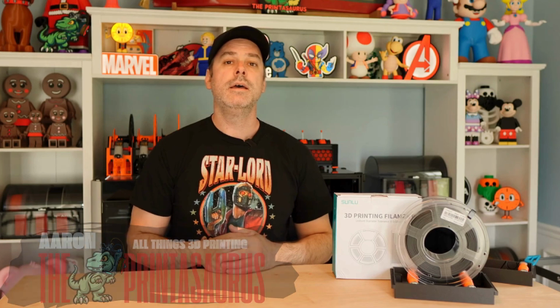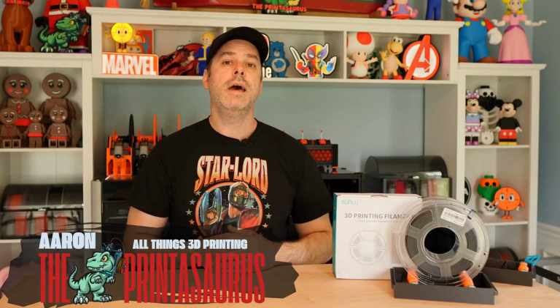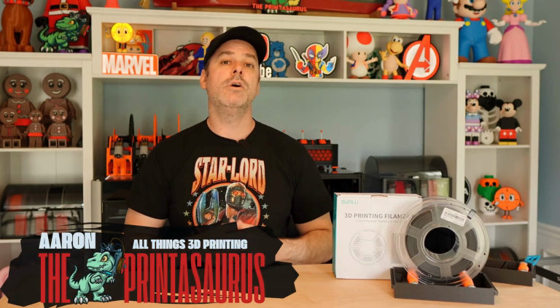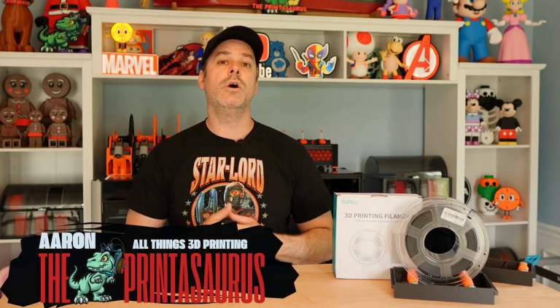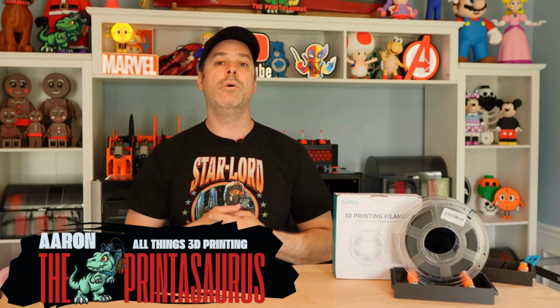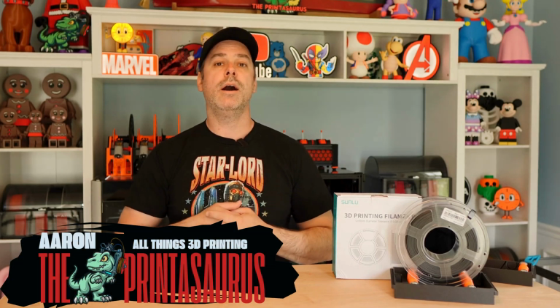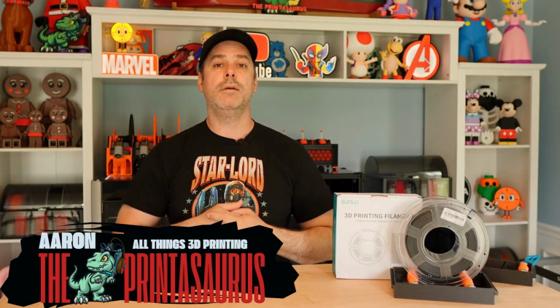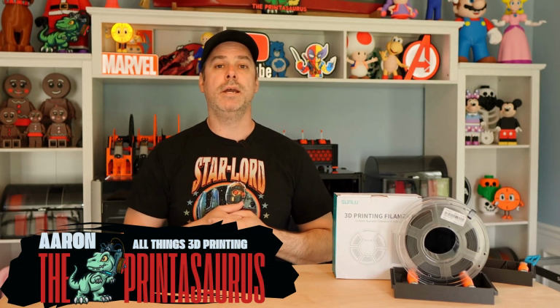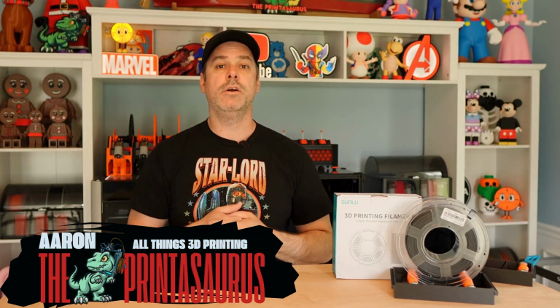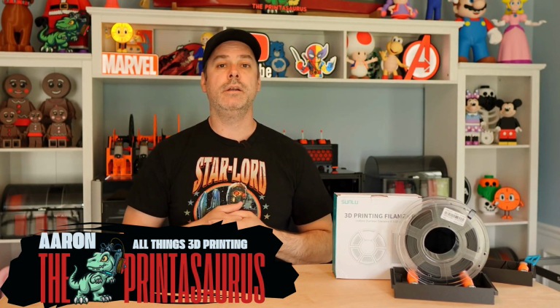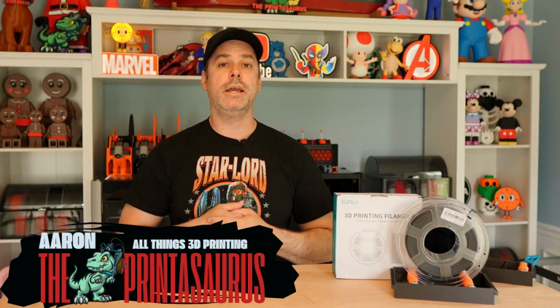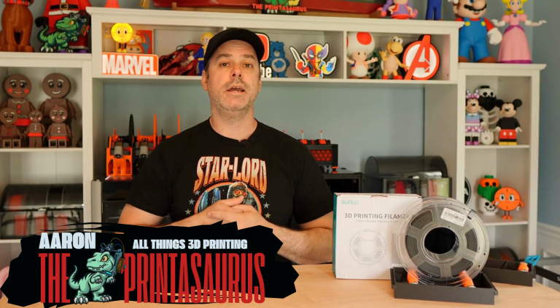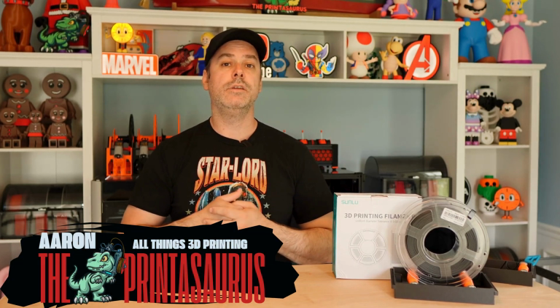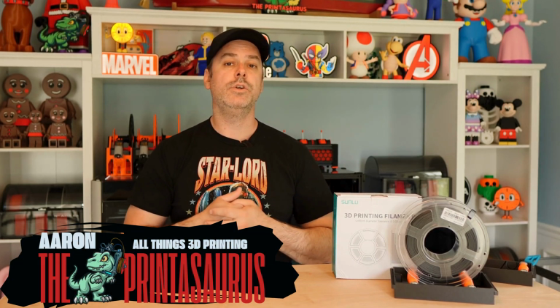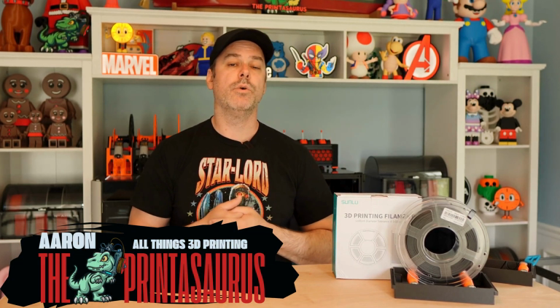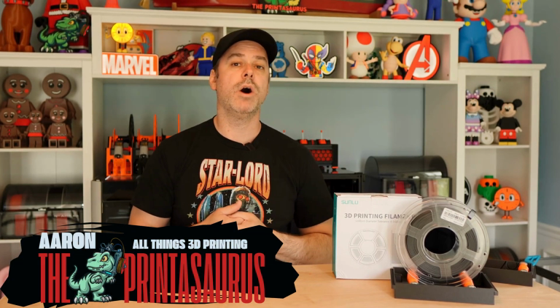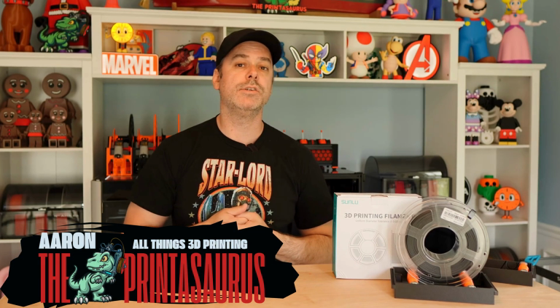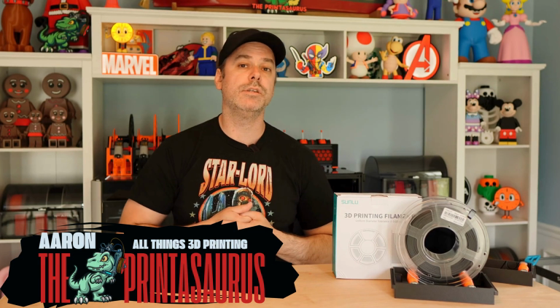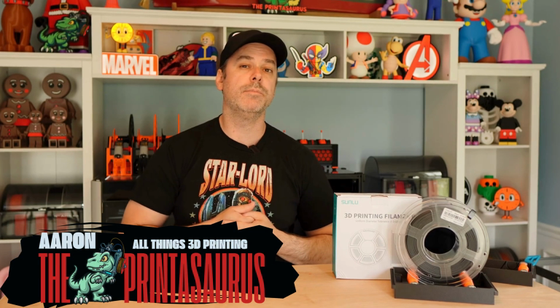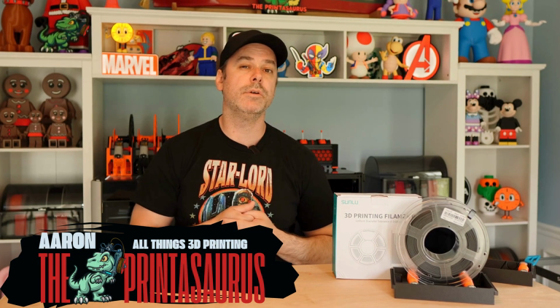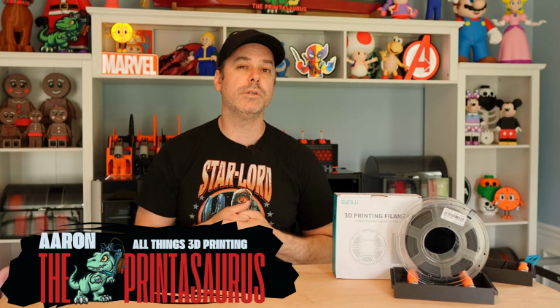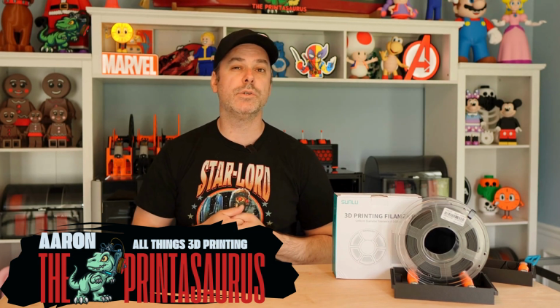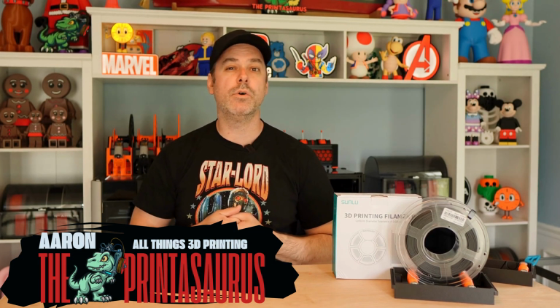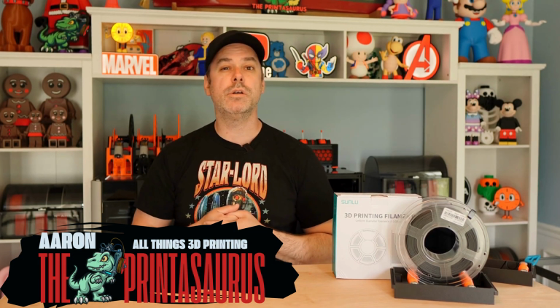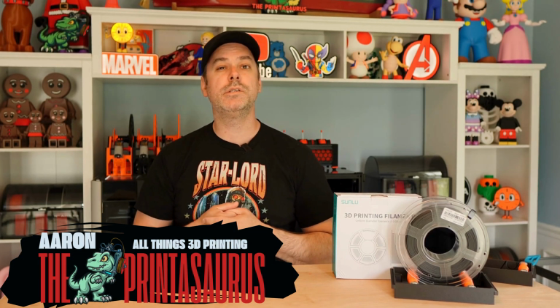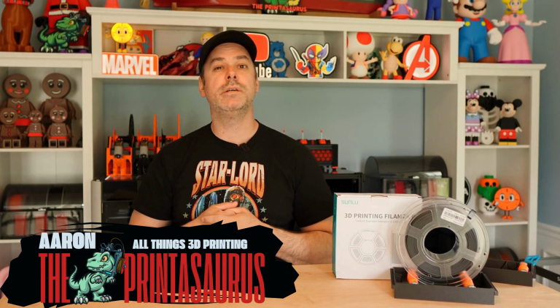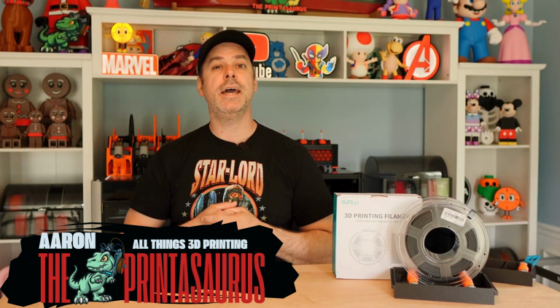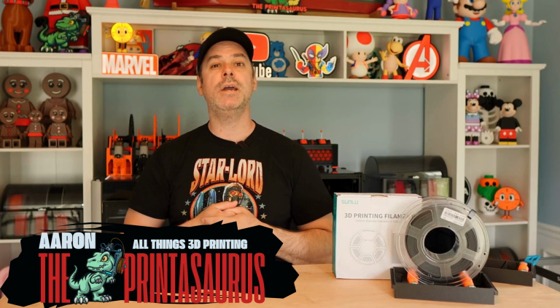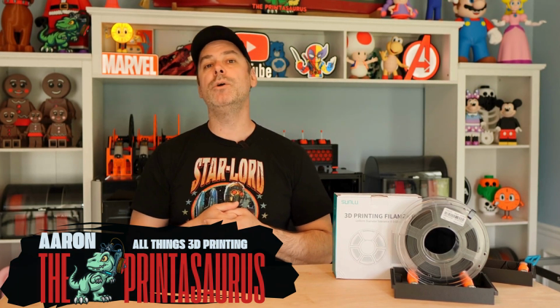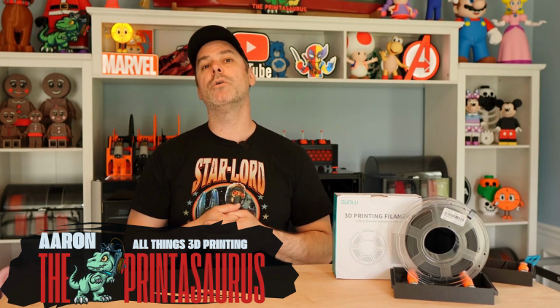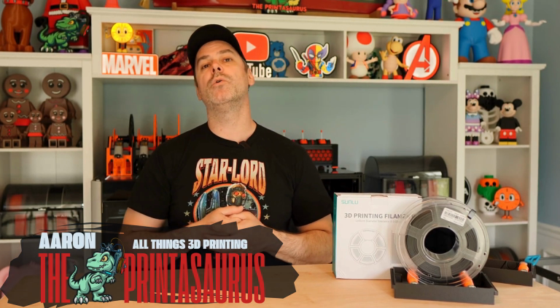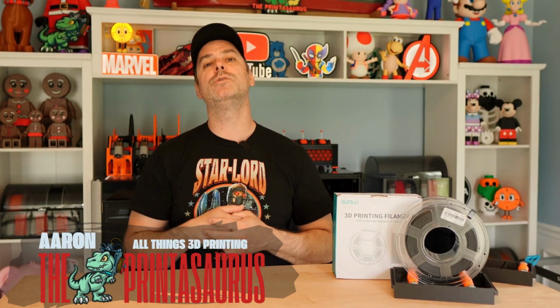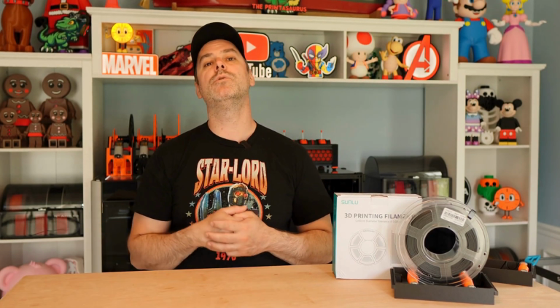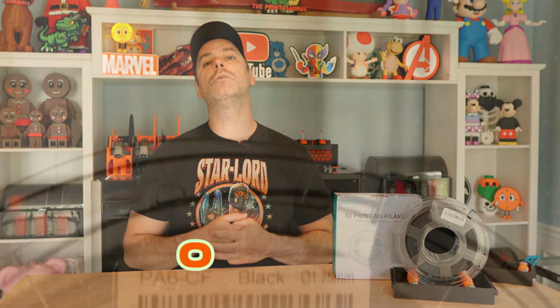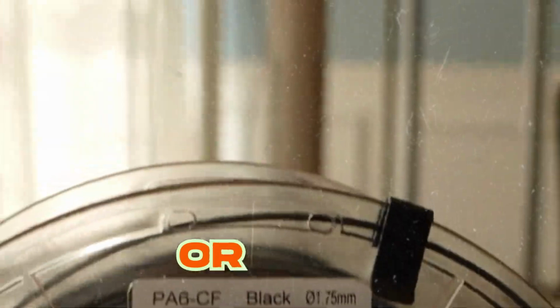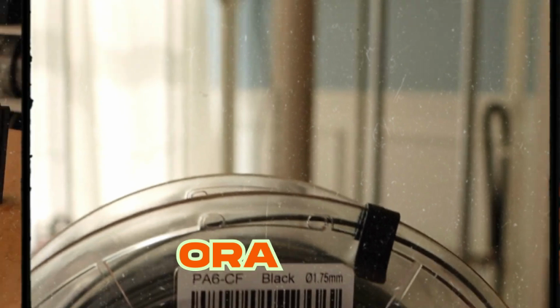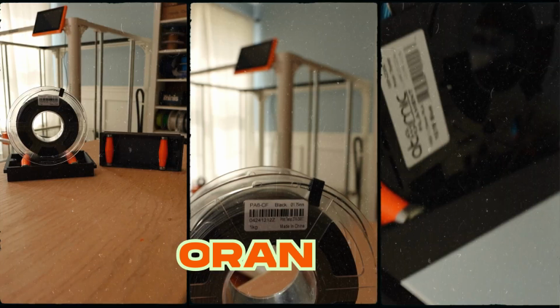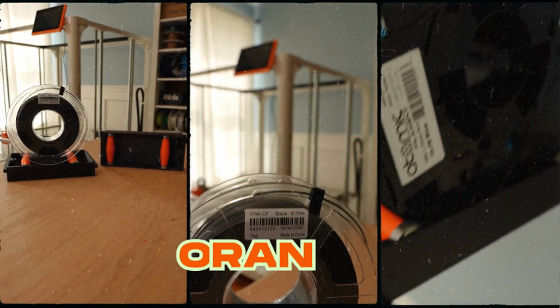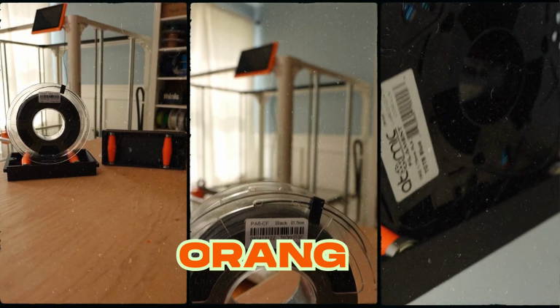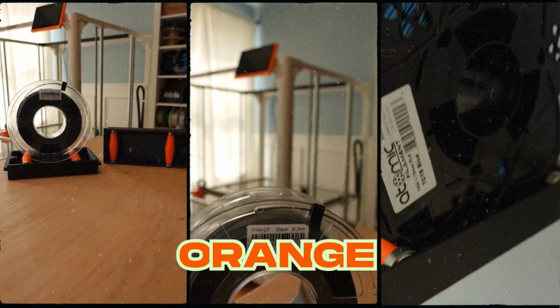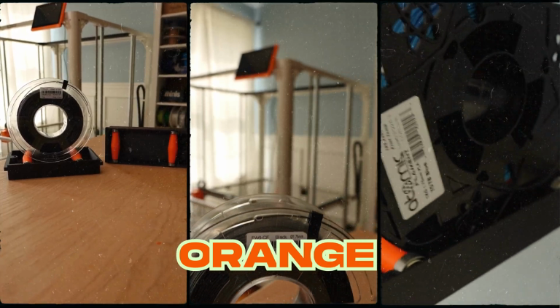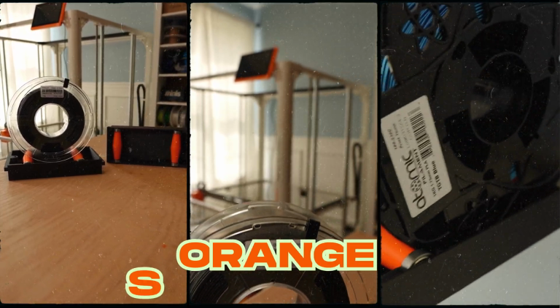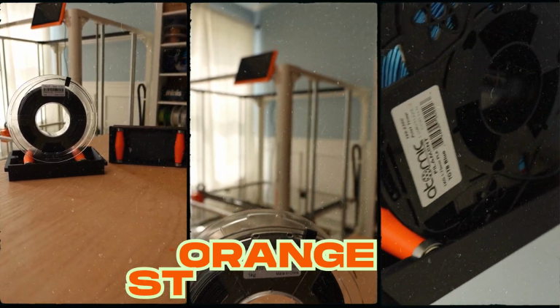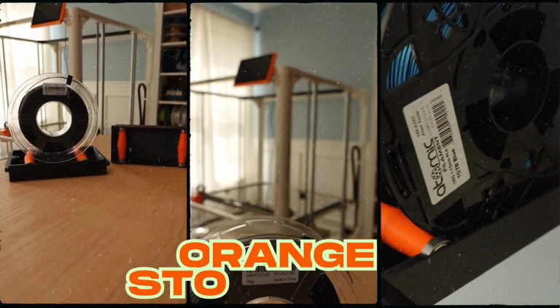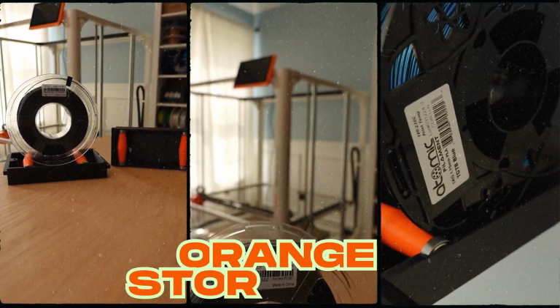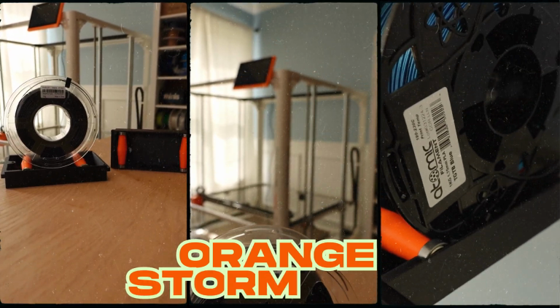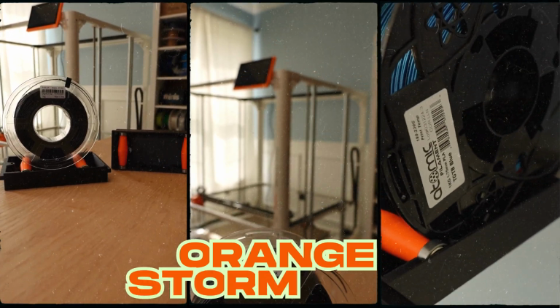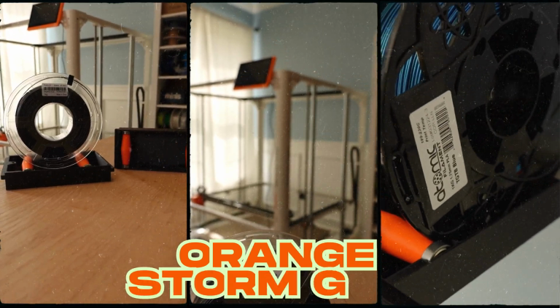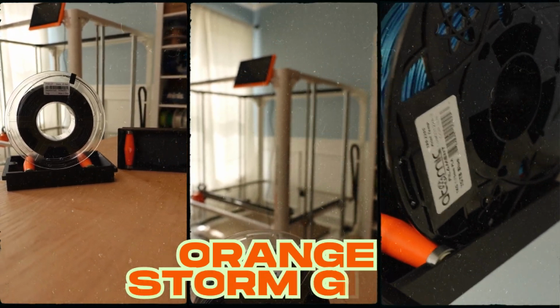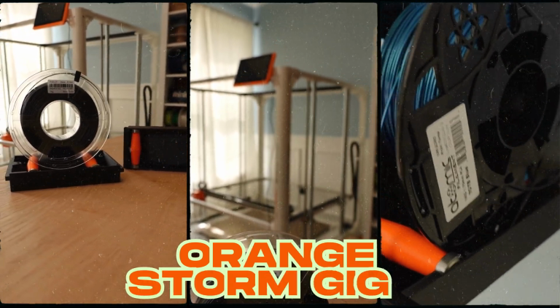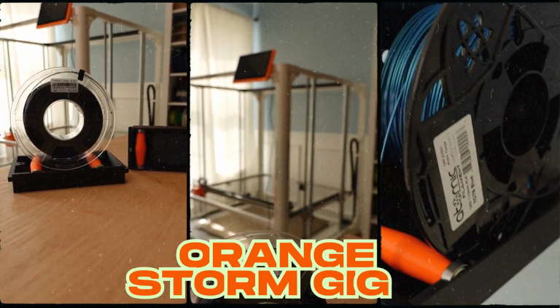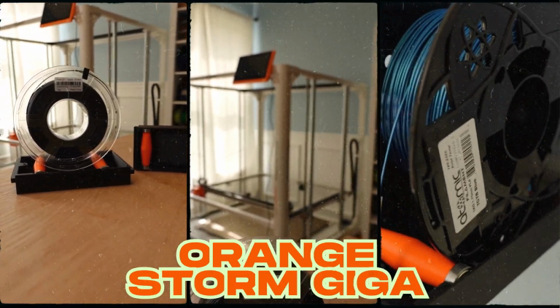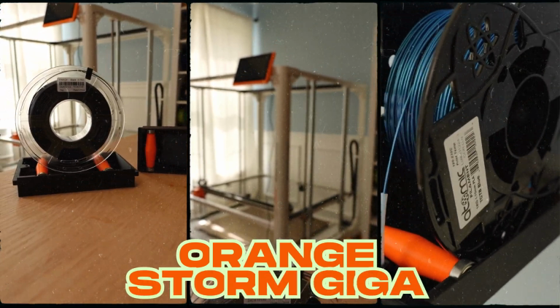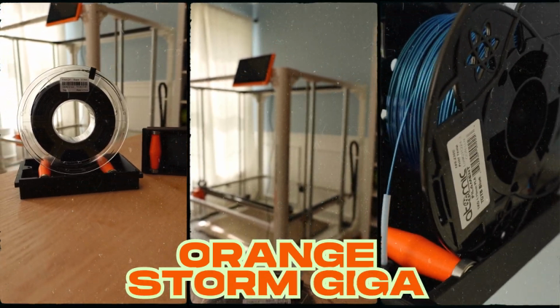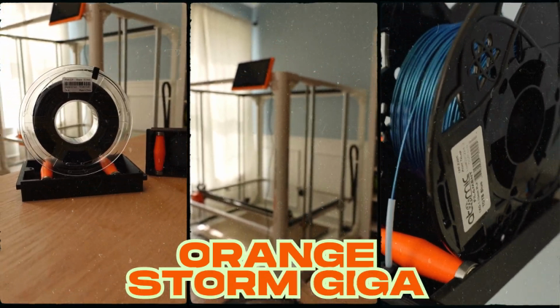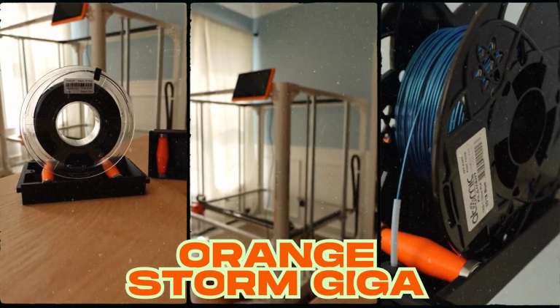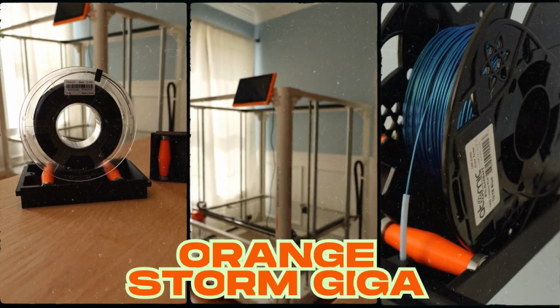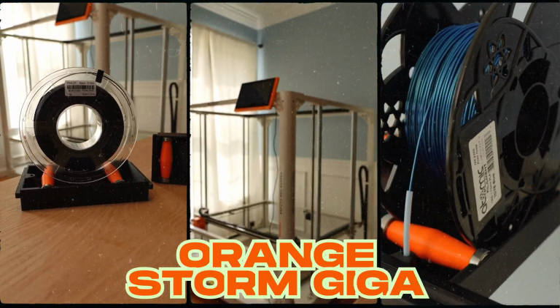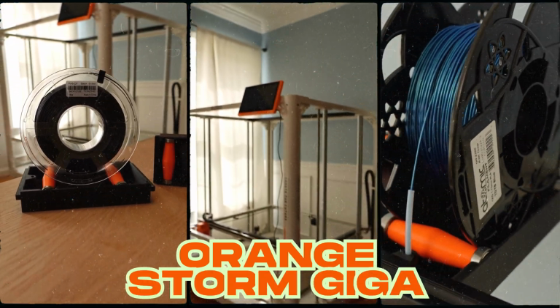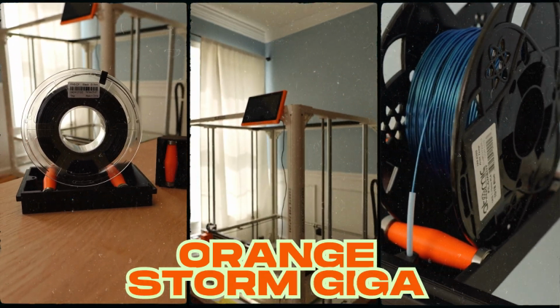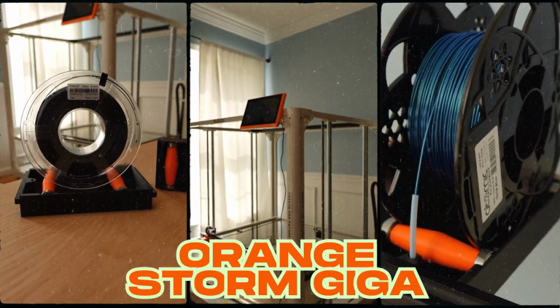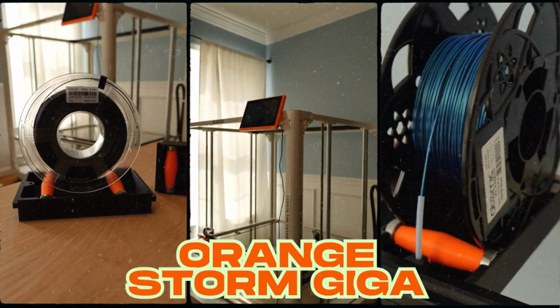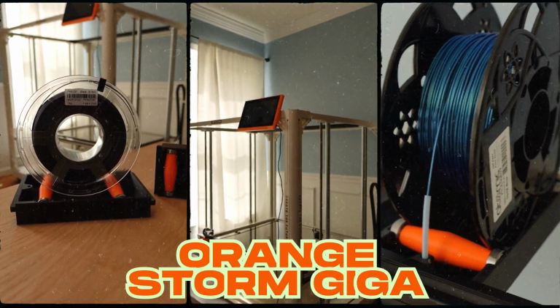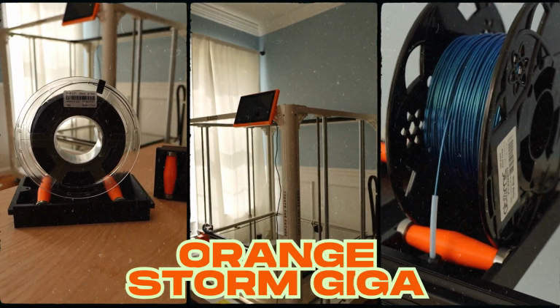Hello, I am Aaron and you are watching The Printasaurus. Today we are going to work on an Orange Storm Giga and we are going to make it a little bit better.